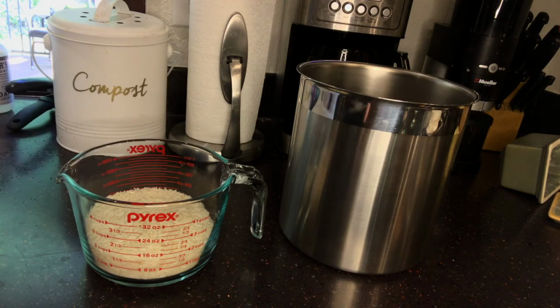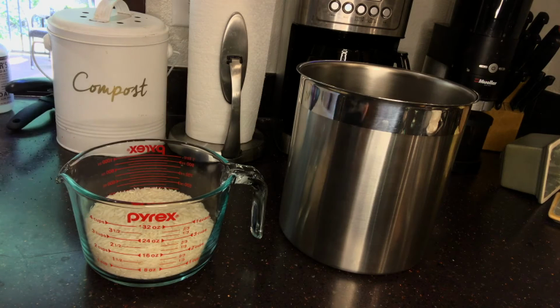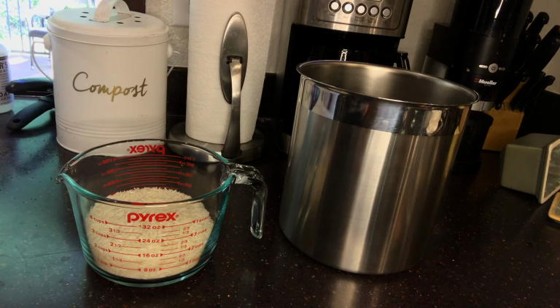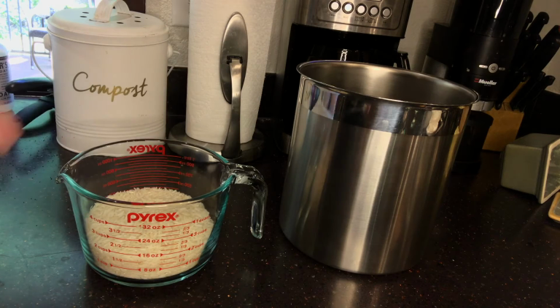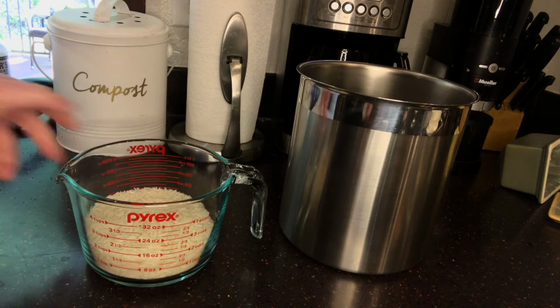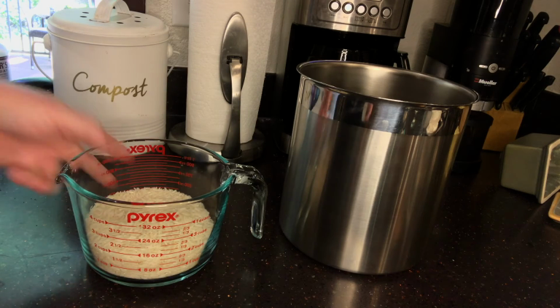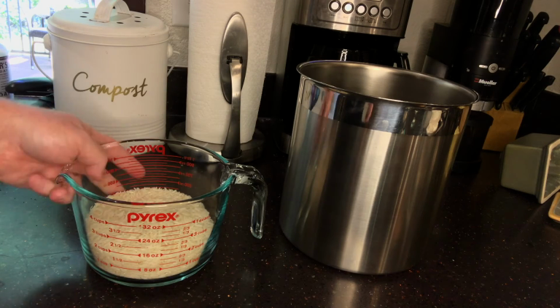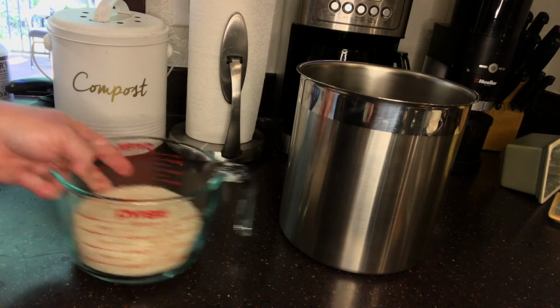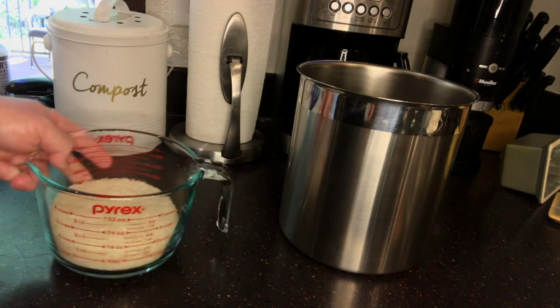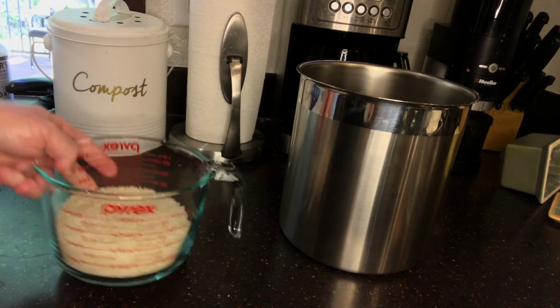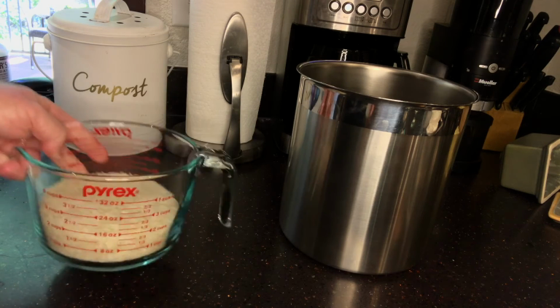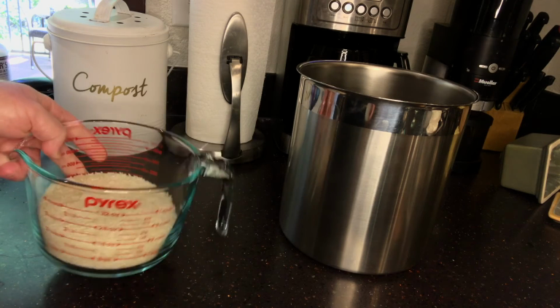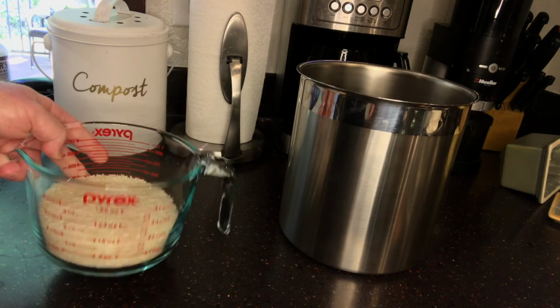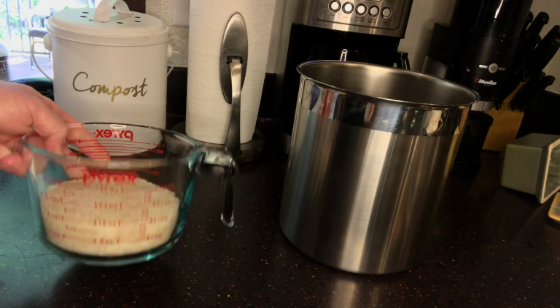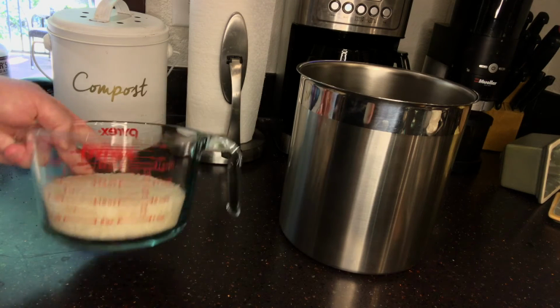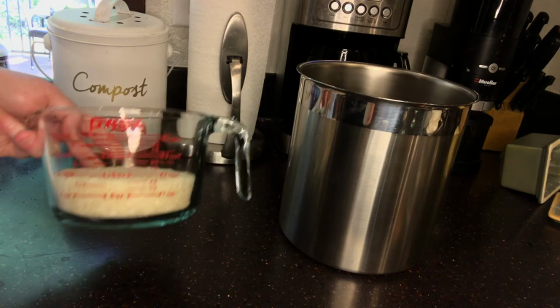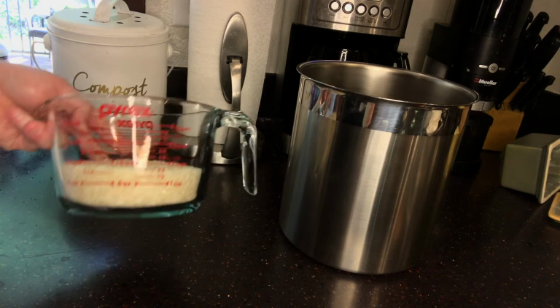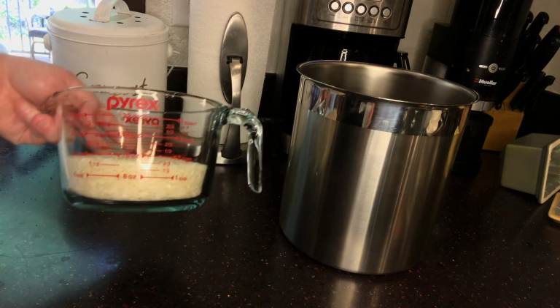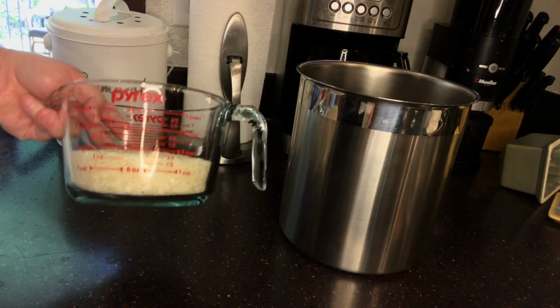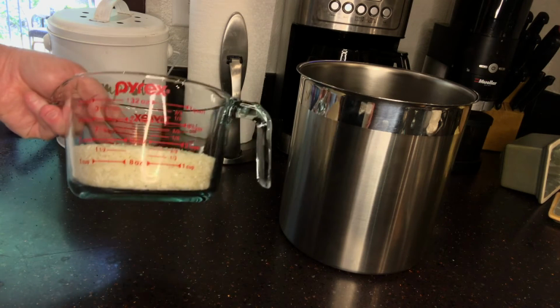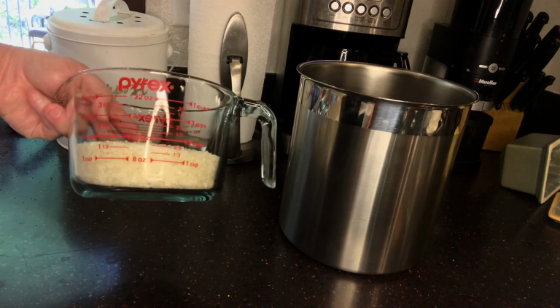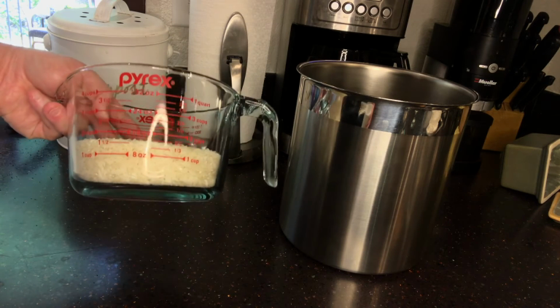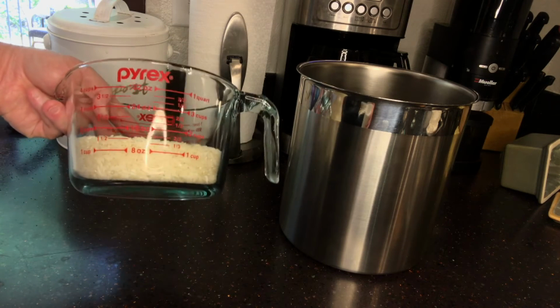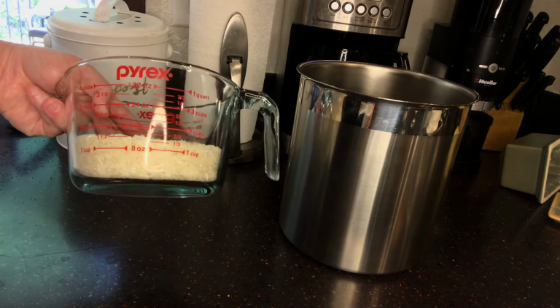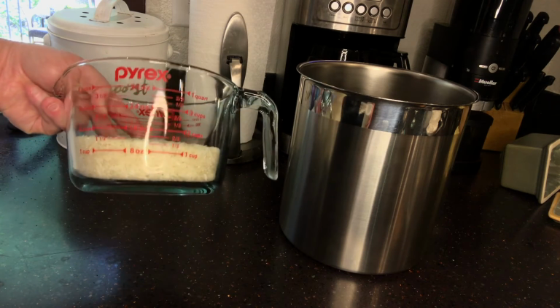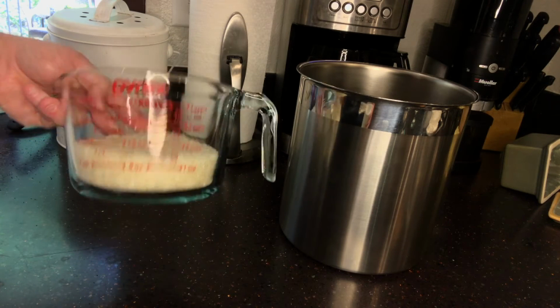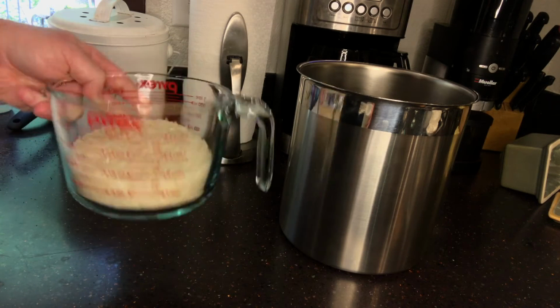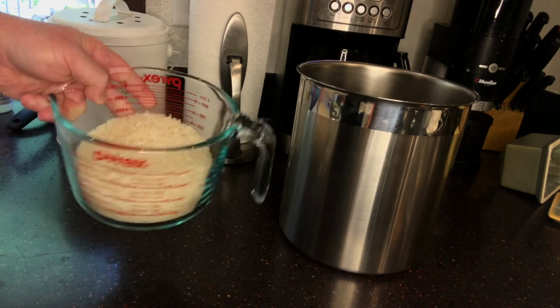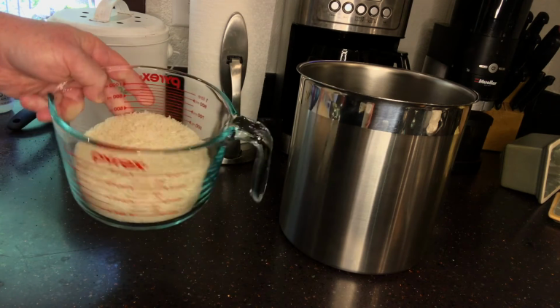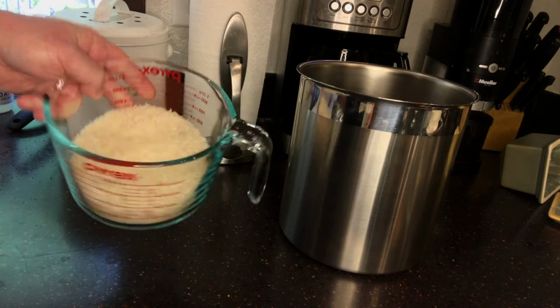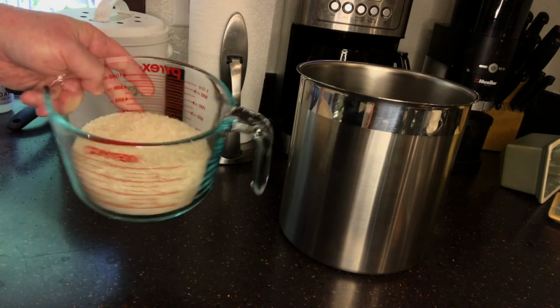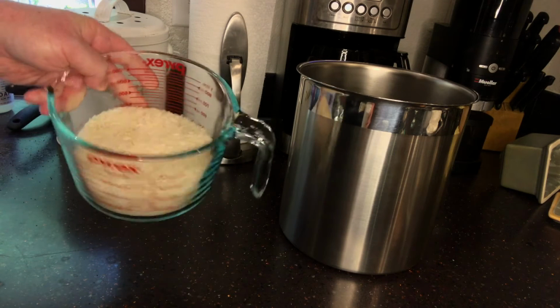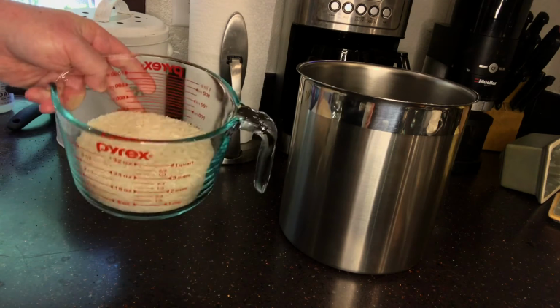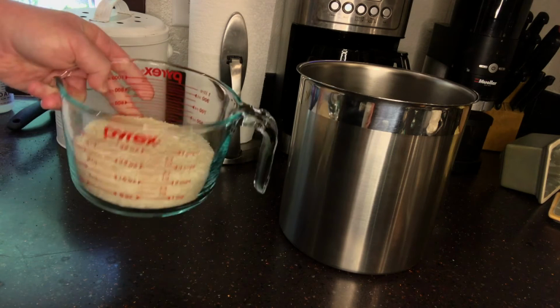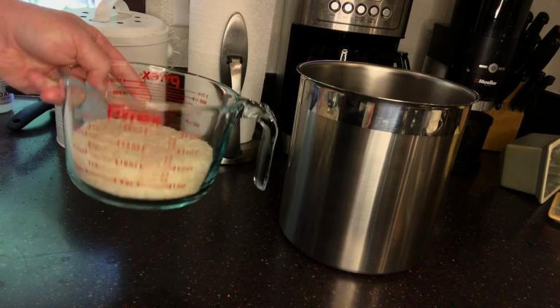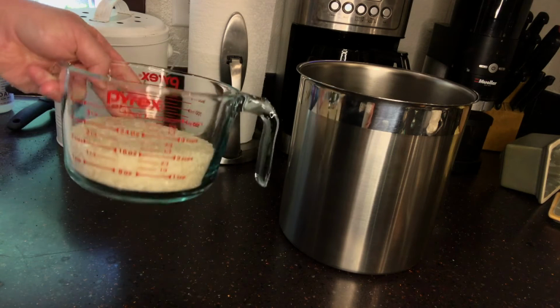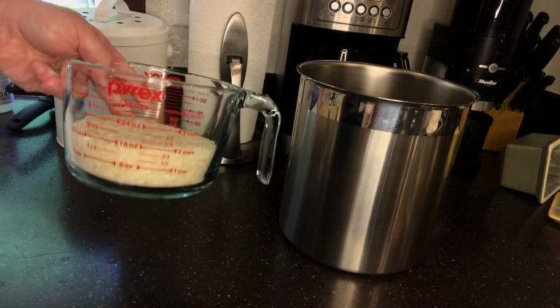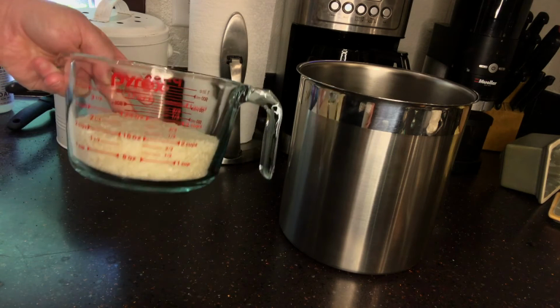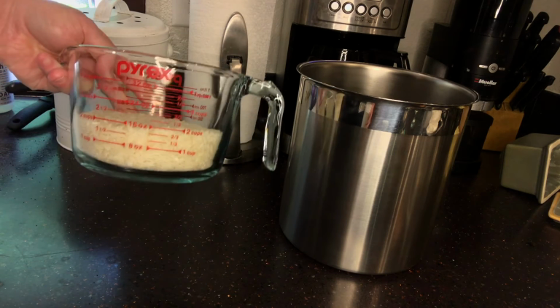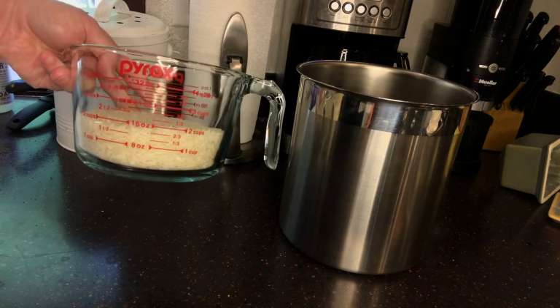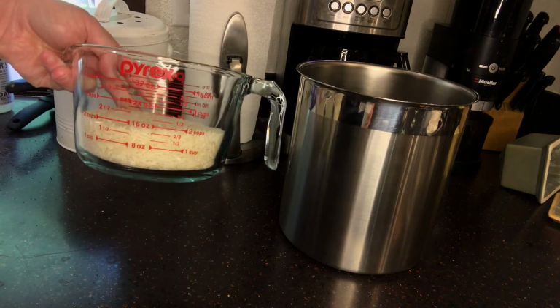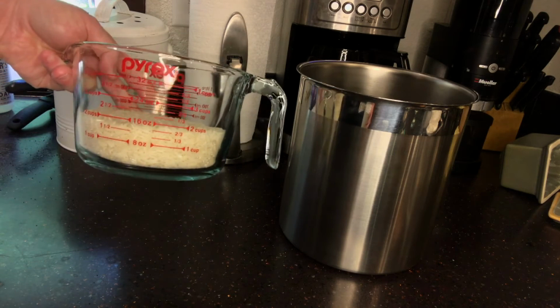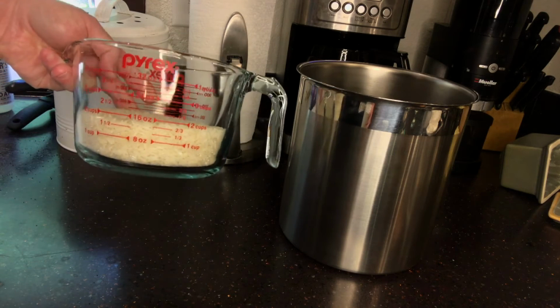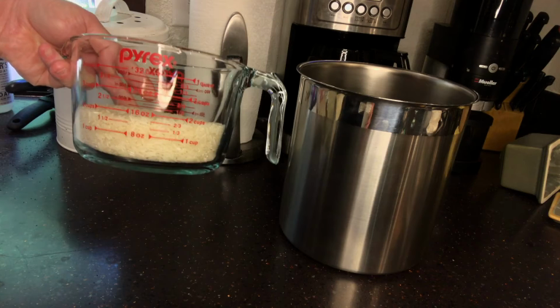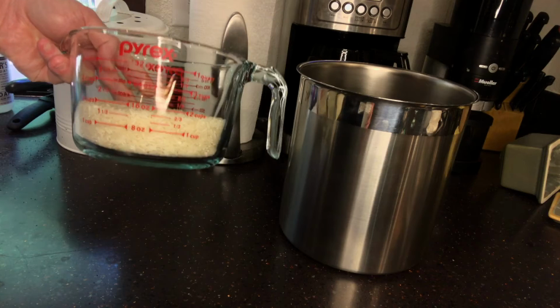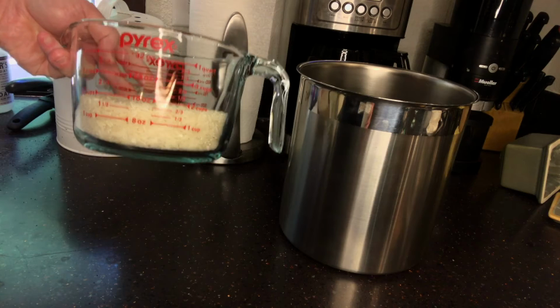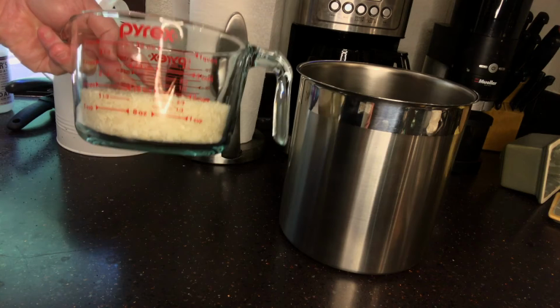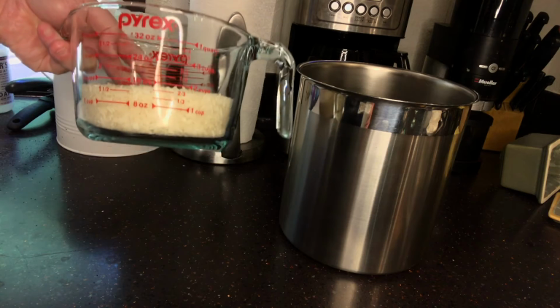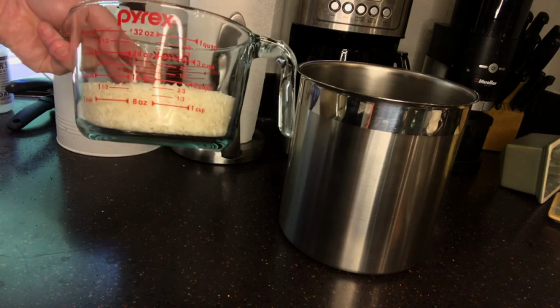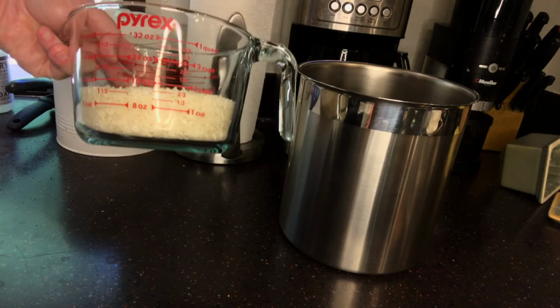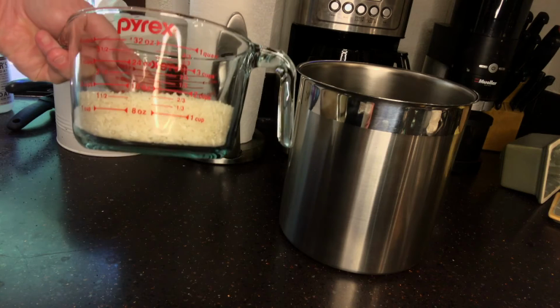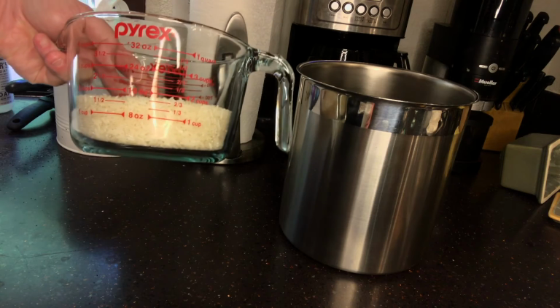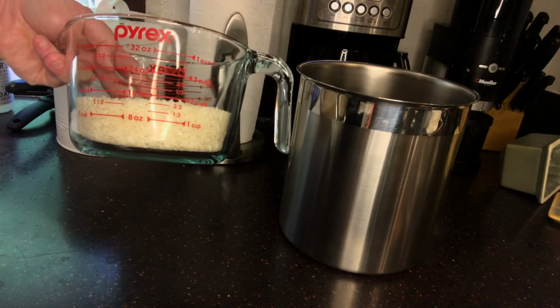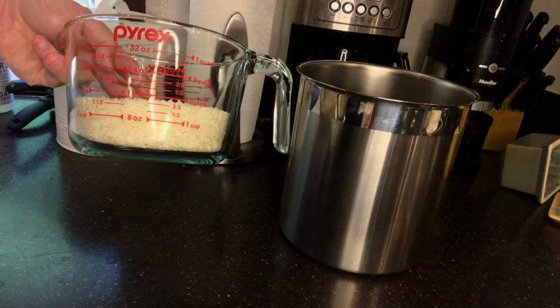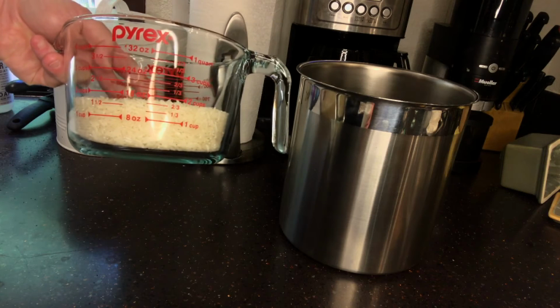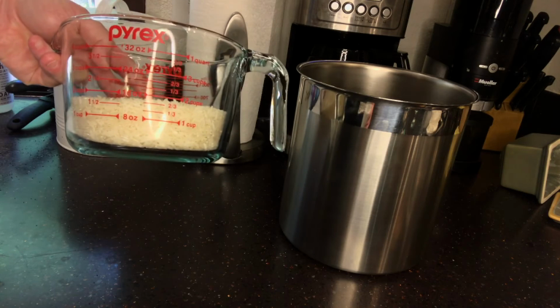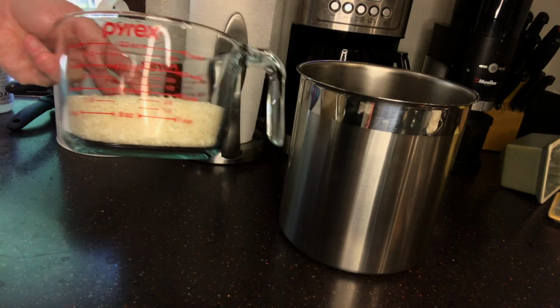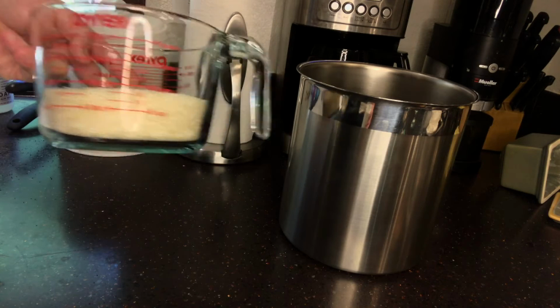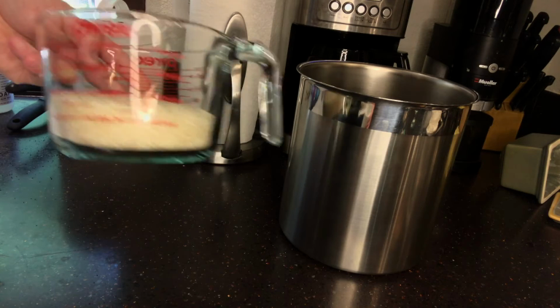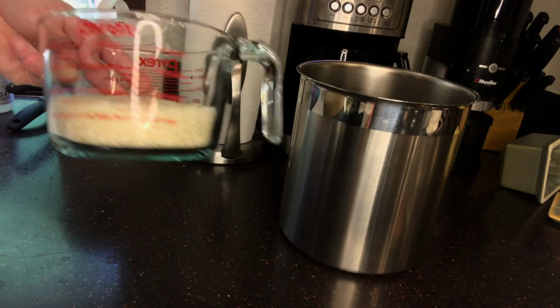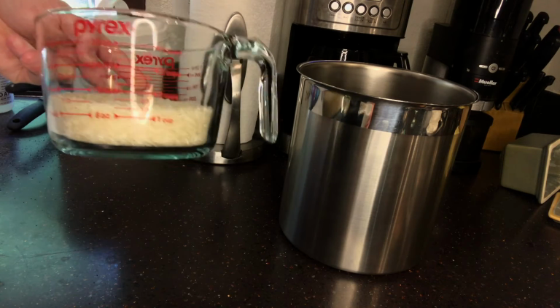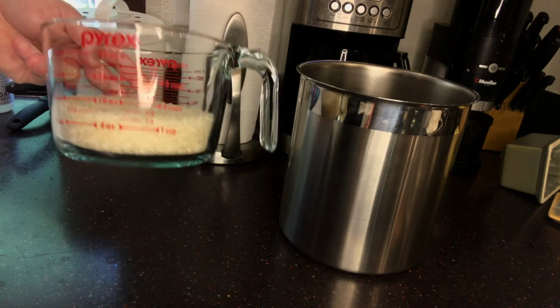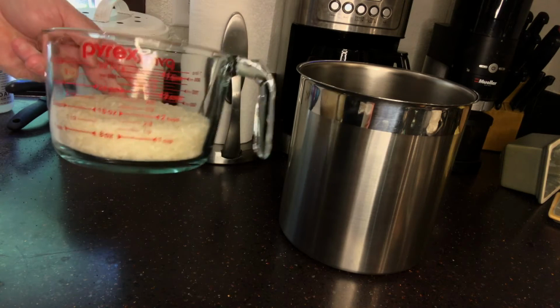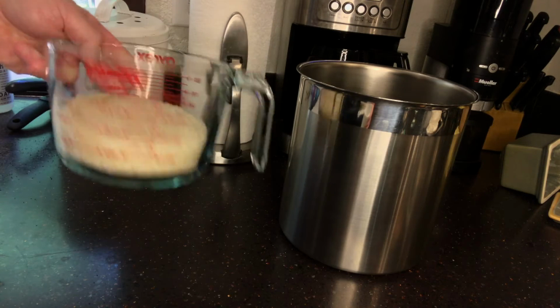That's close enough to being just under the 2 cups of uncooked rice for 3 cups of cooked rice.